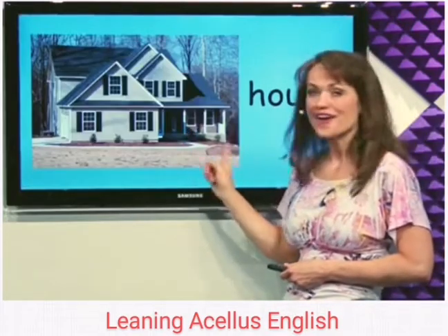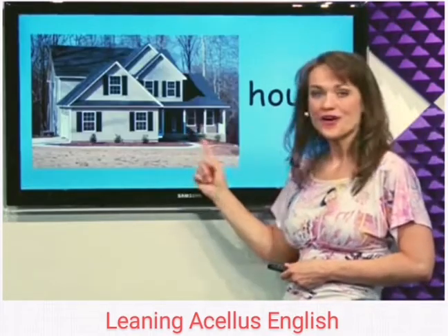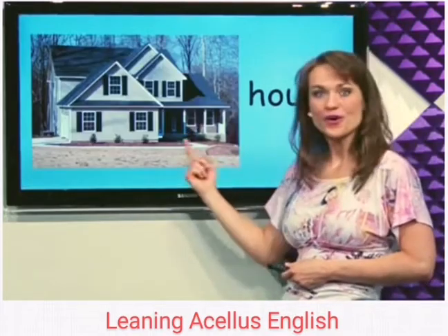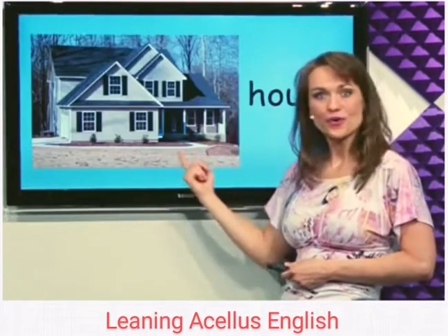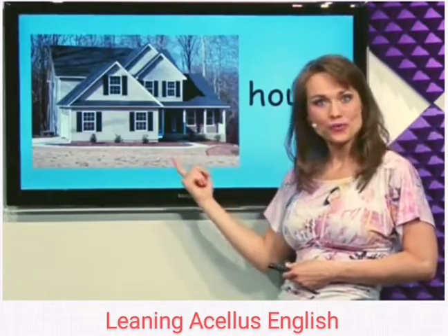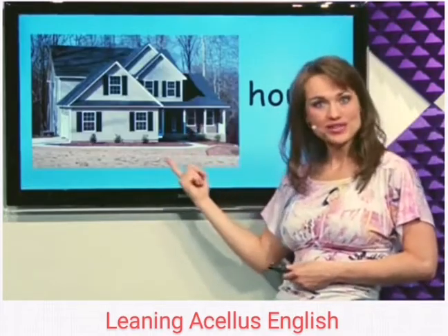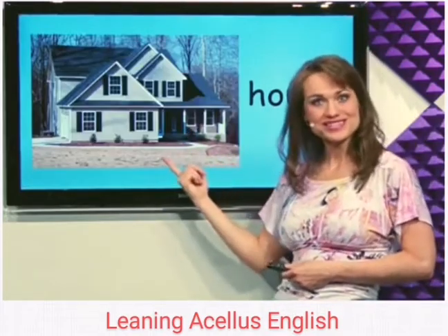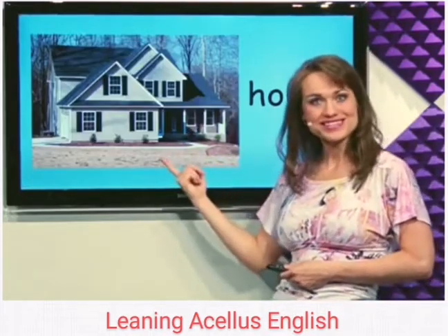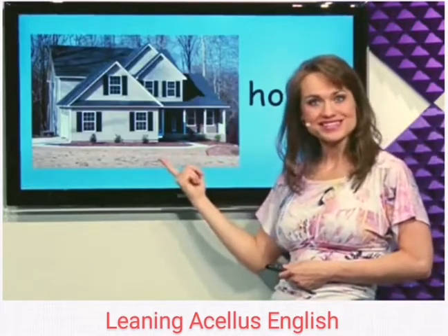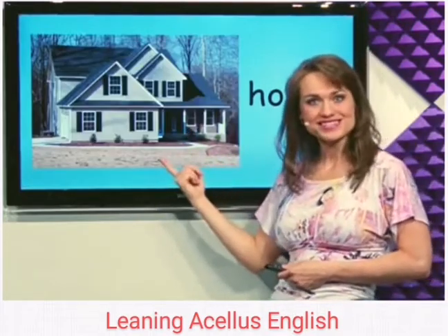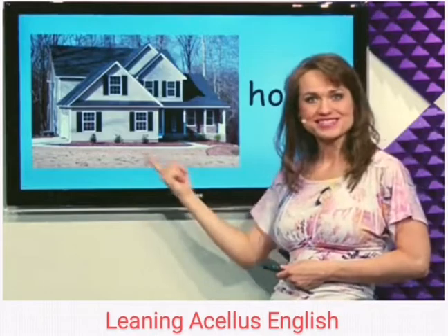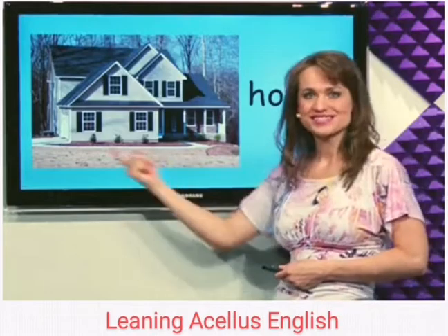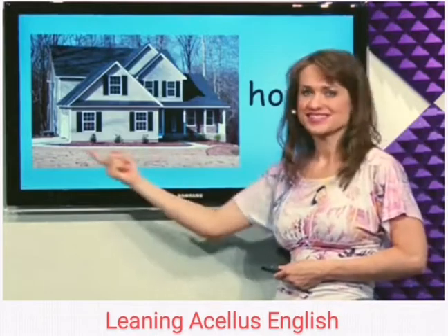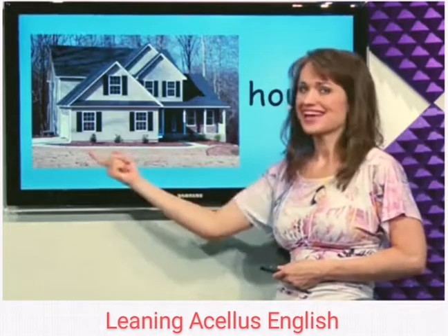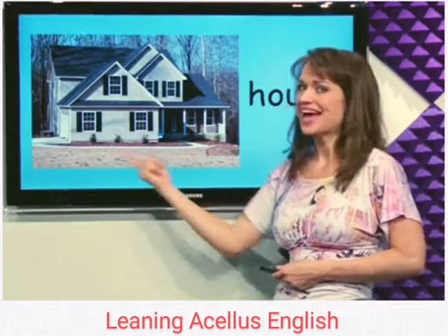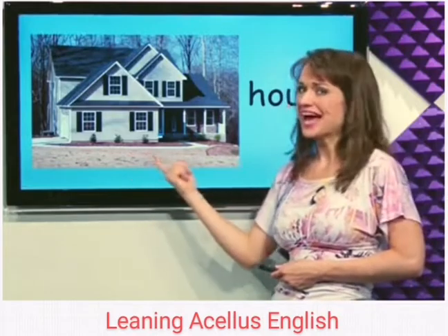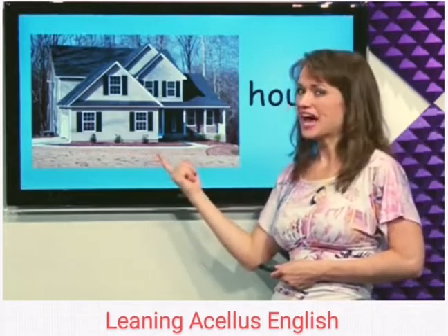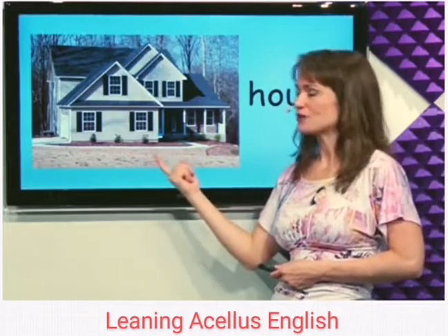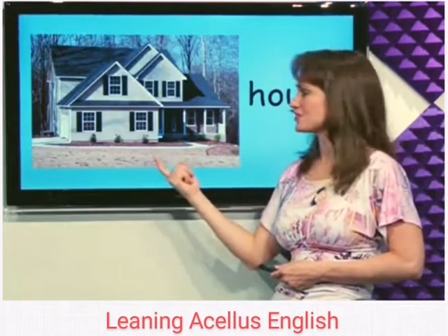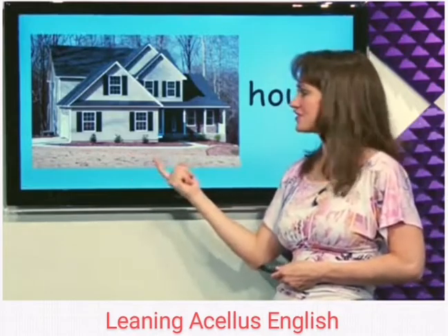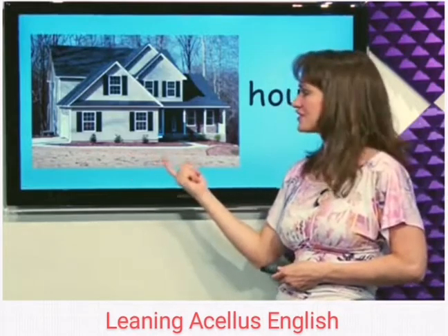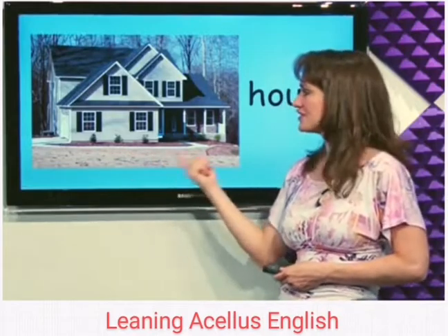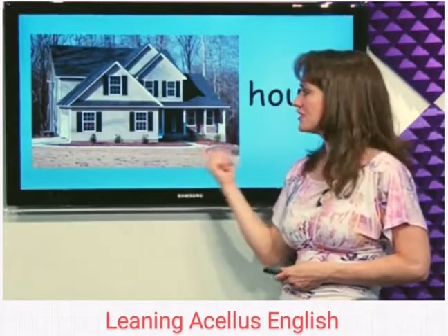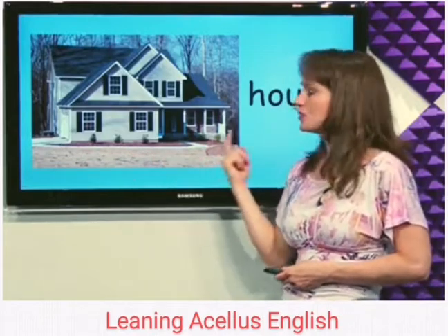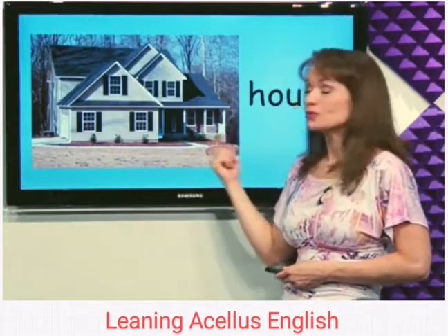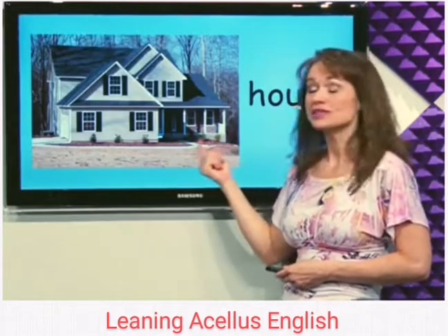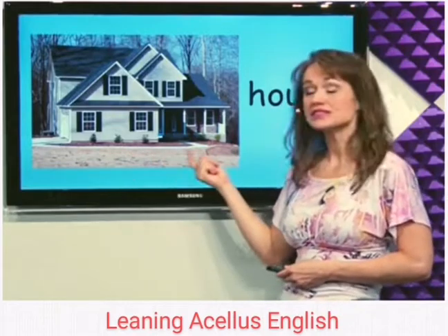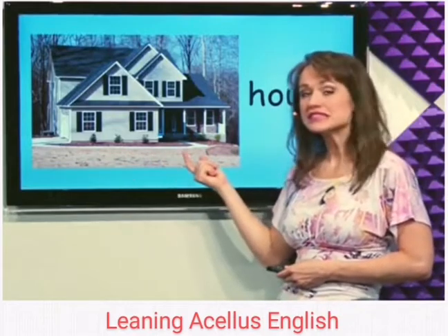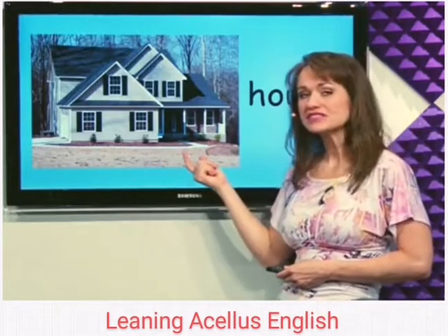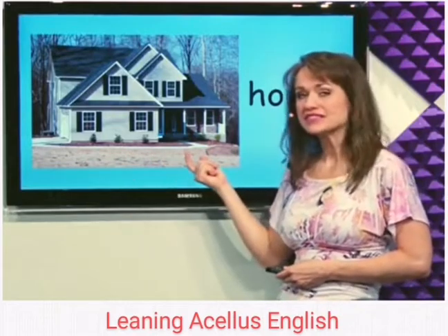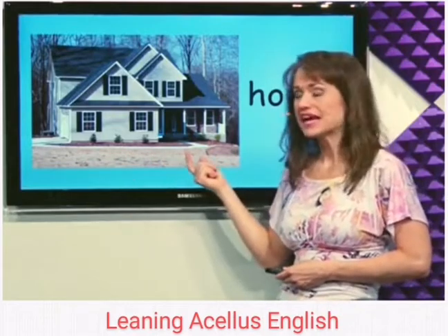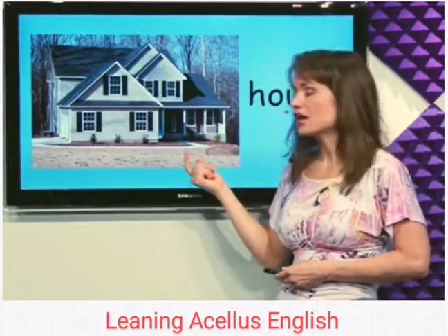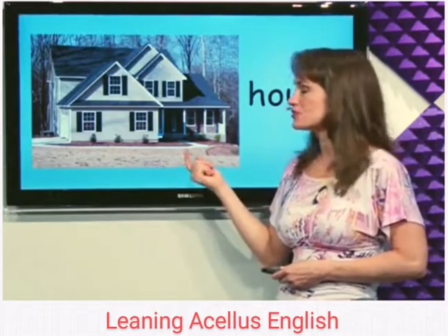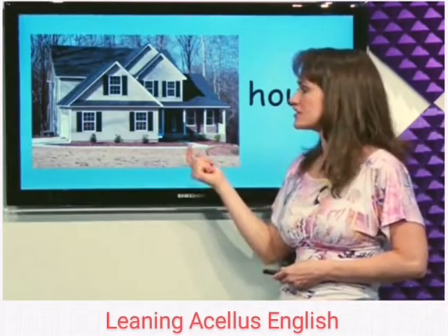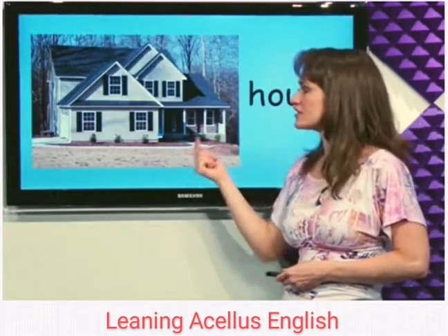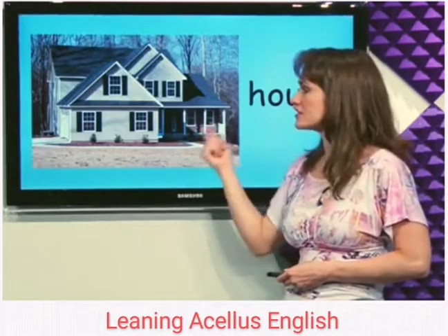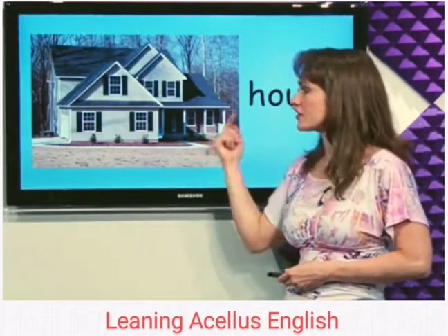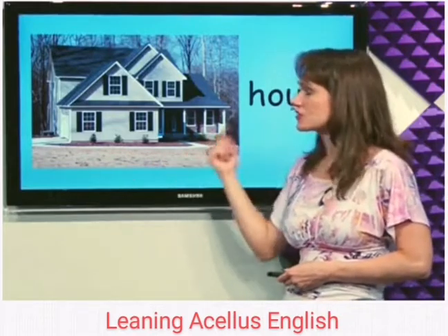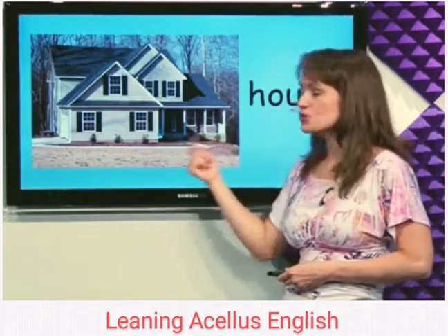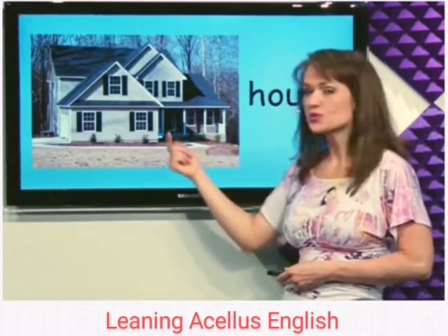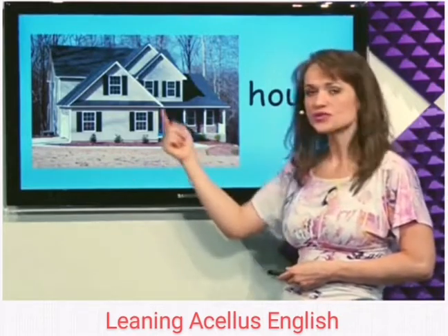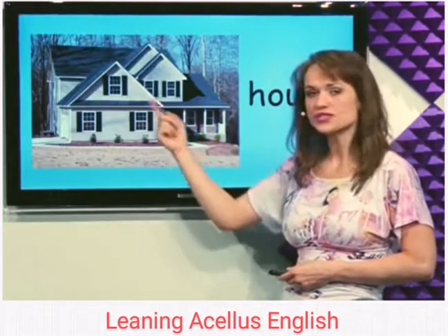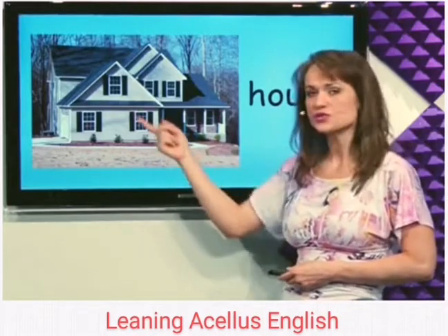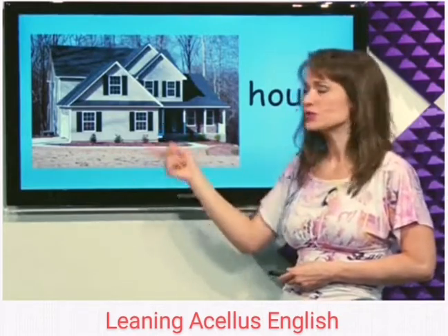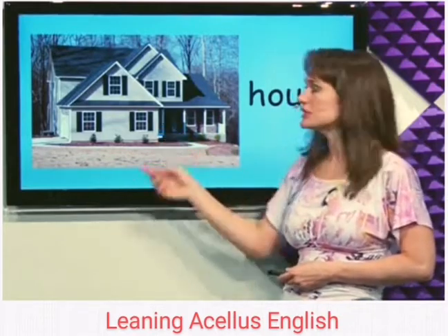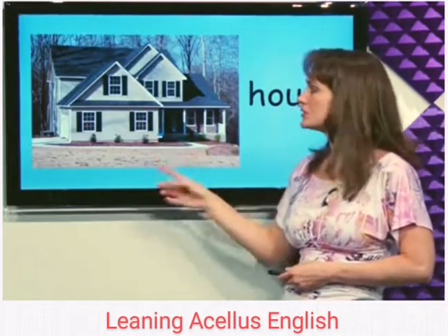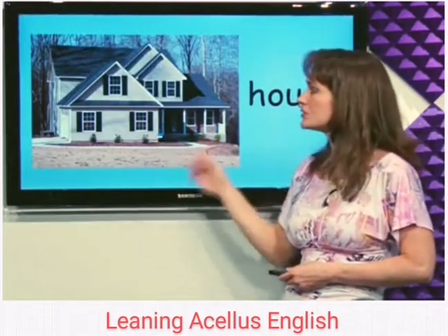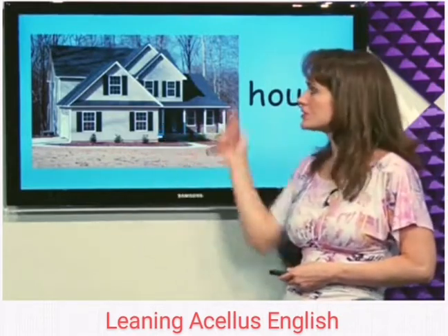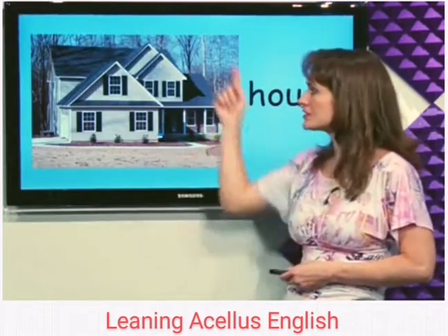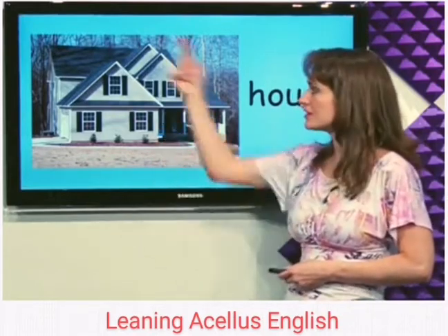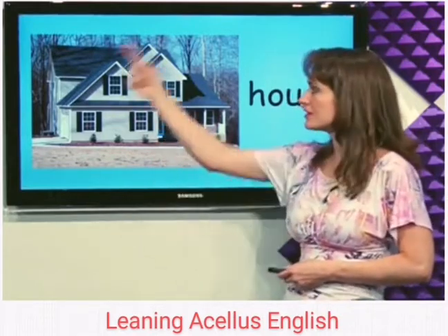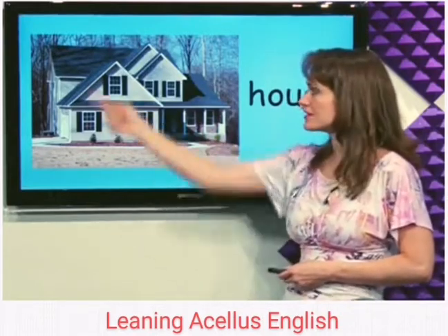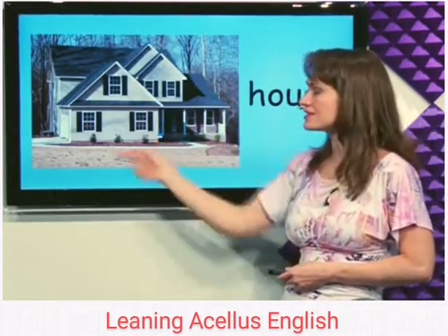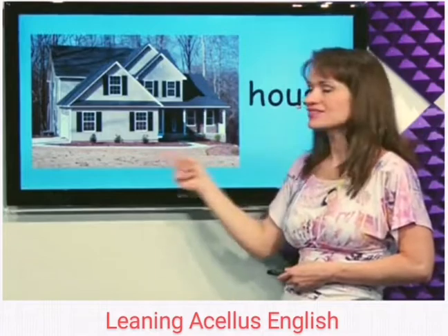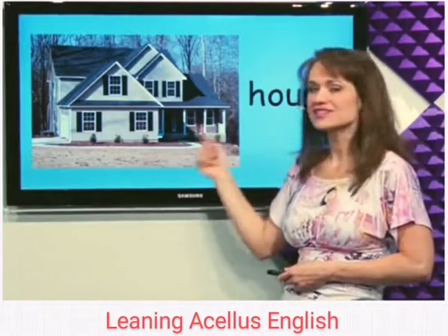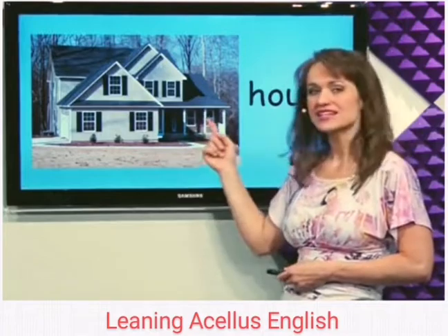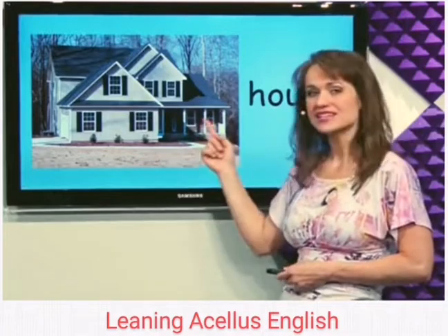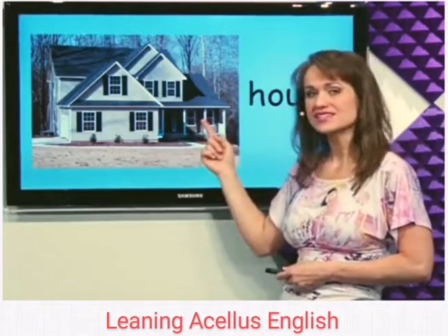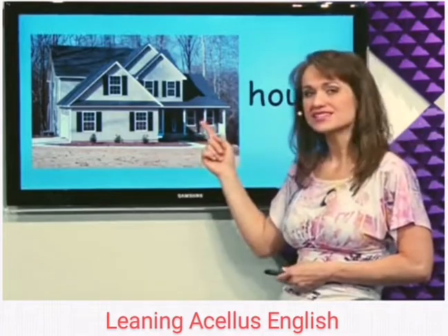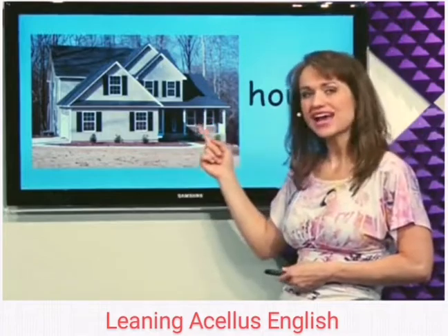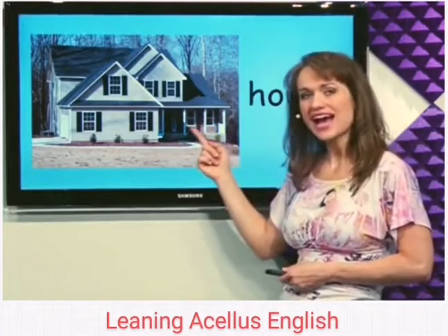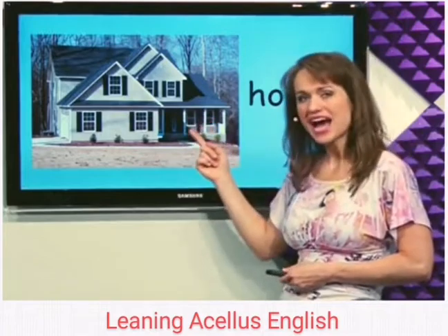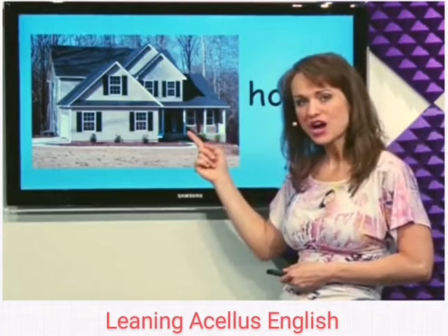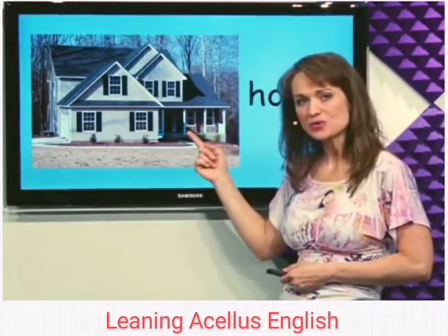What's this? House. We live in houses and there are doors and windows. This is a house.